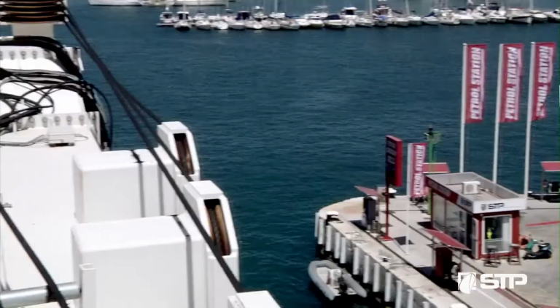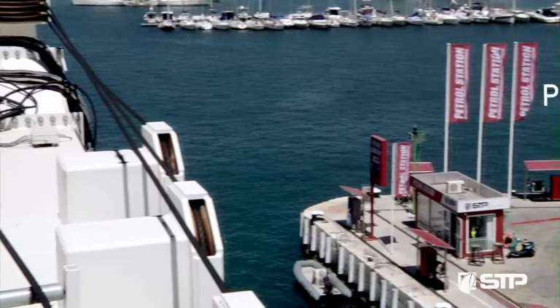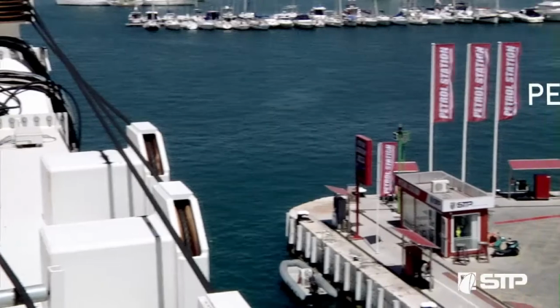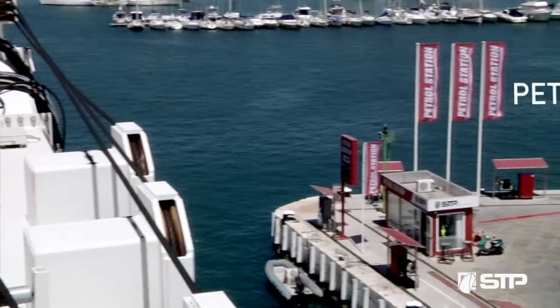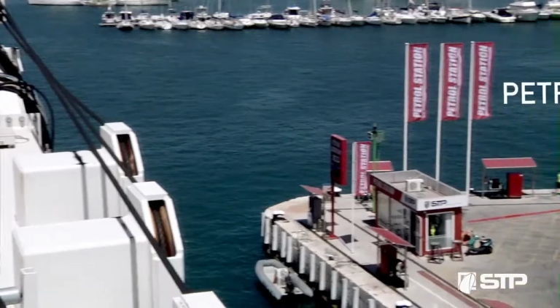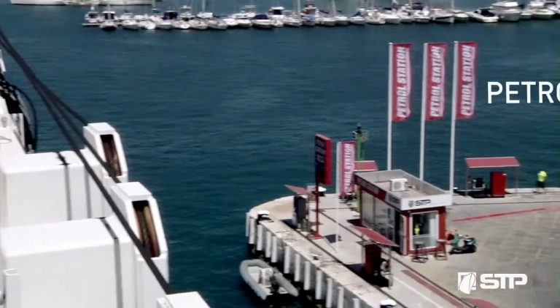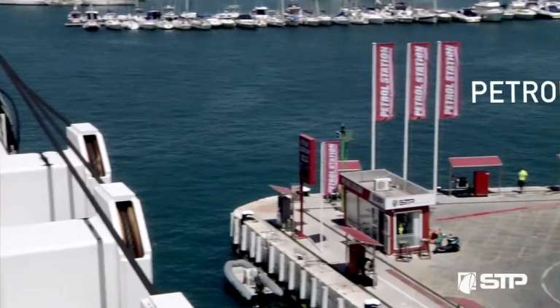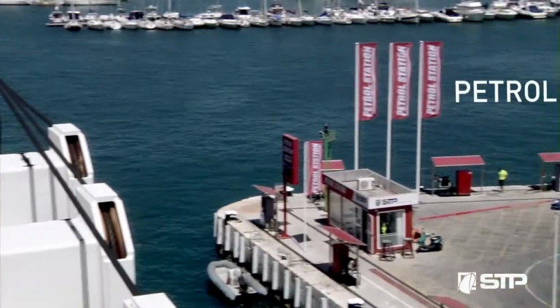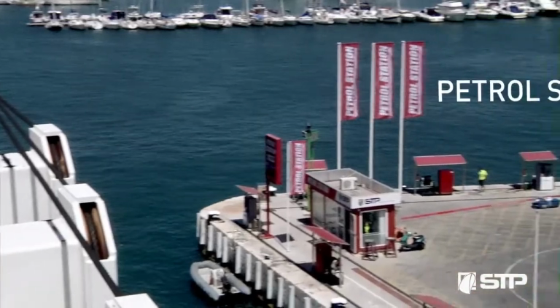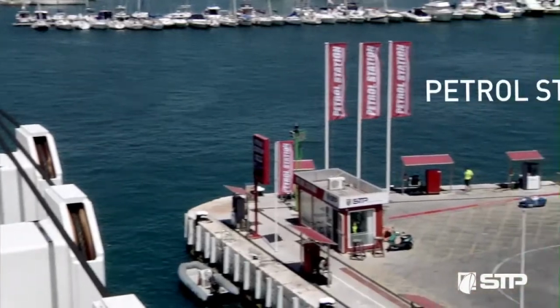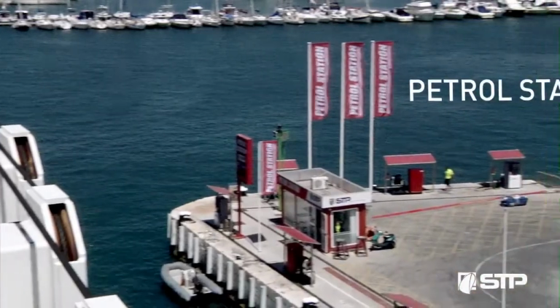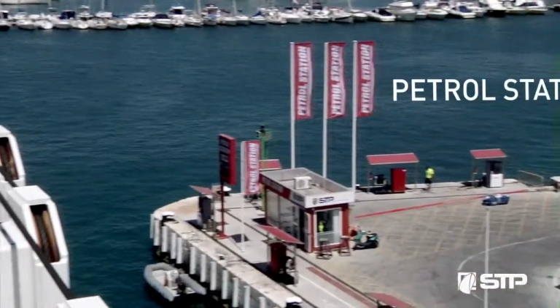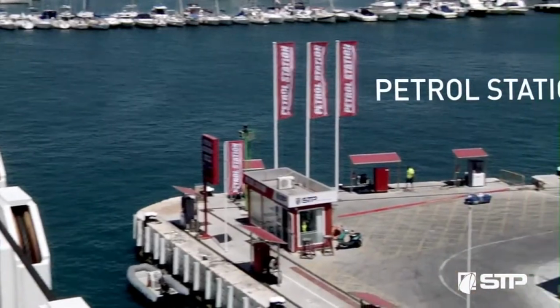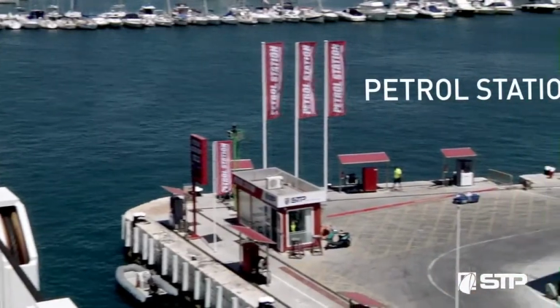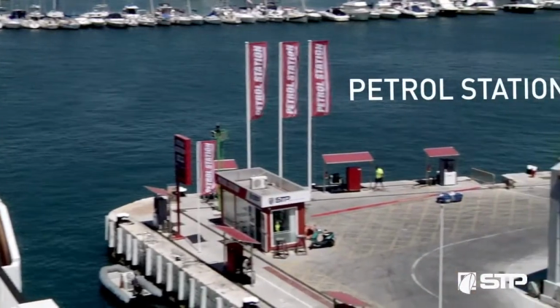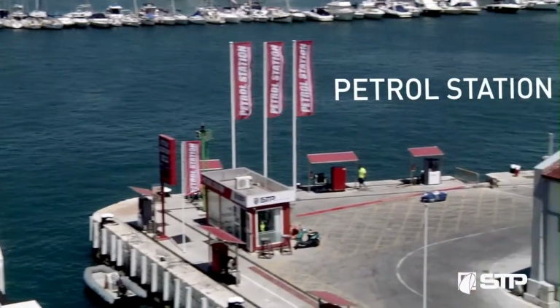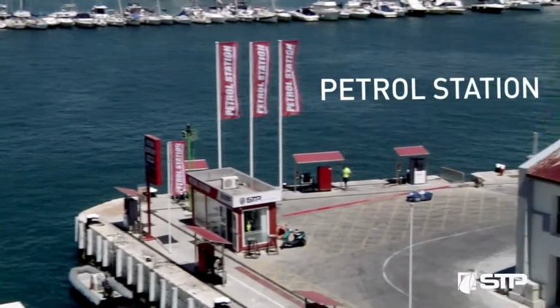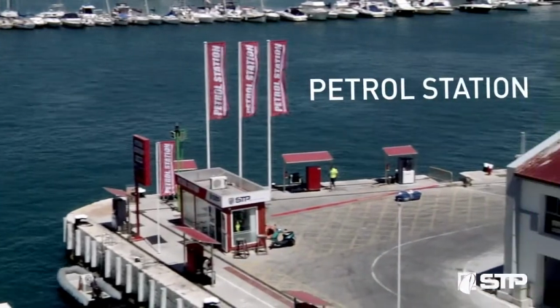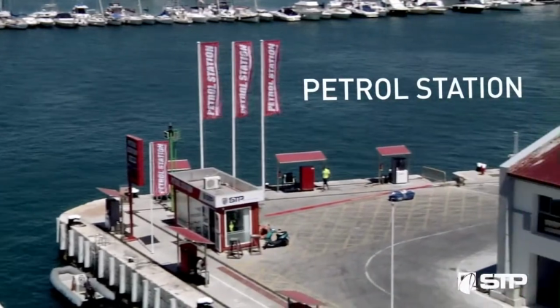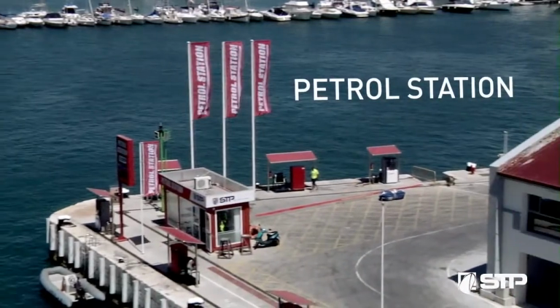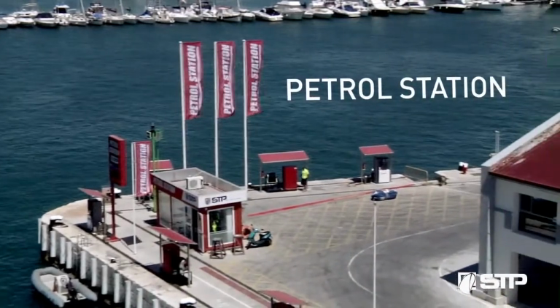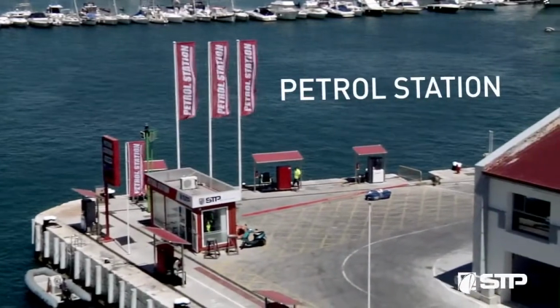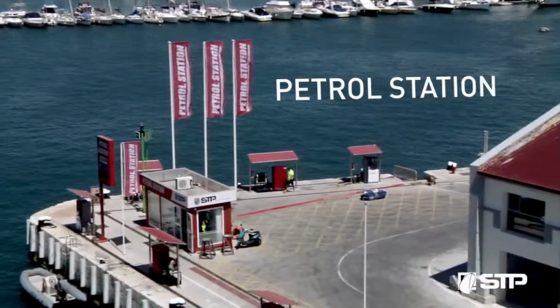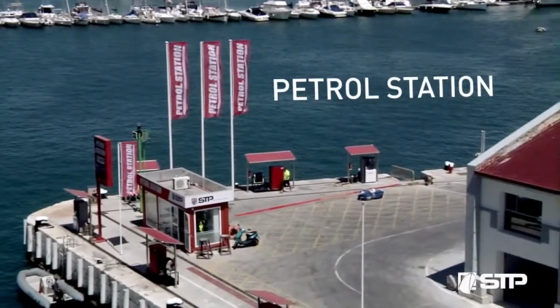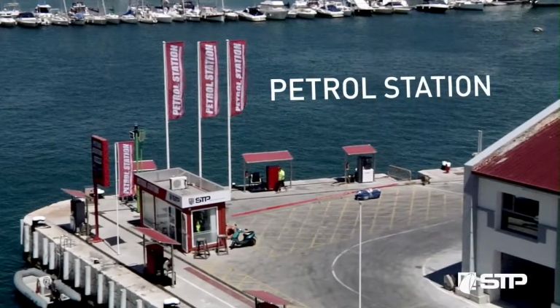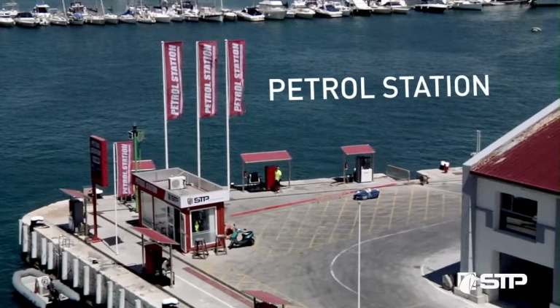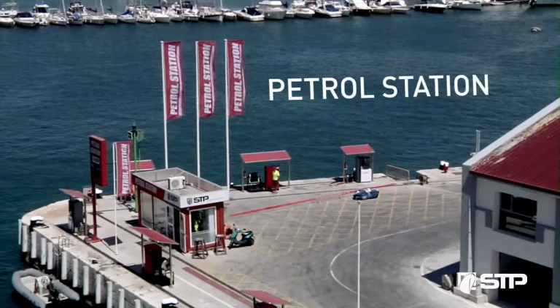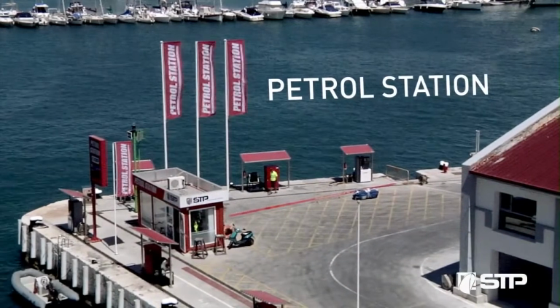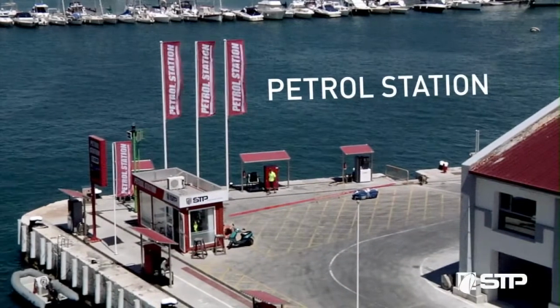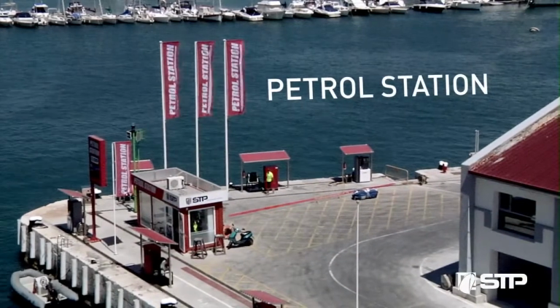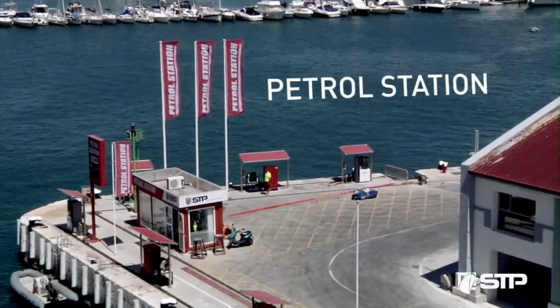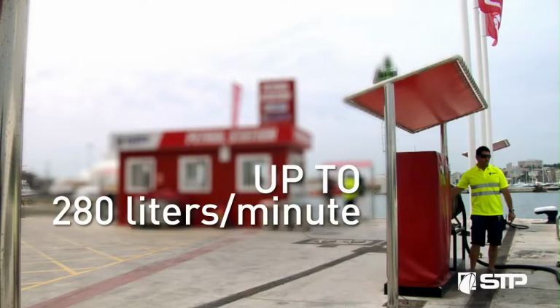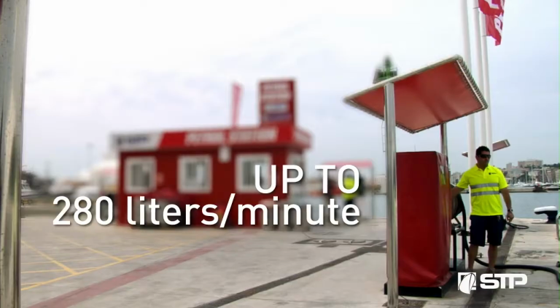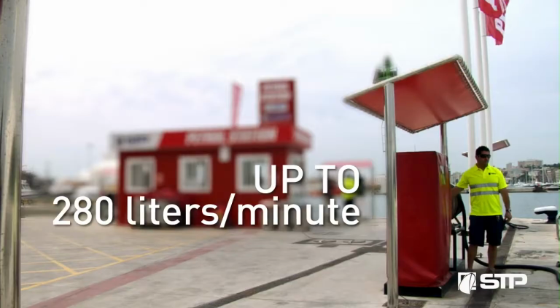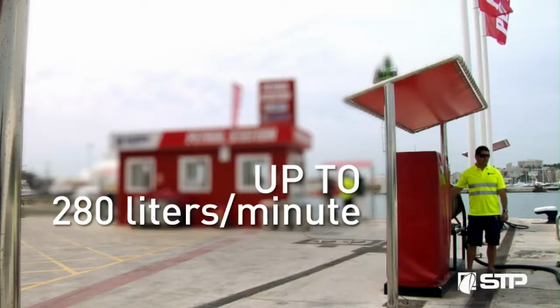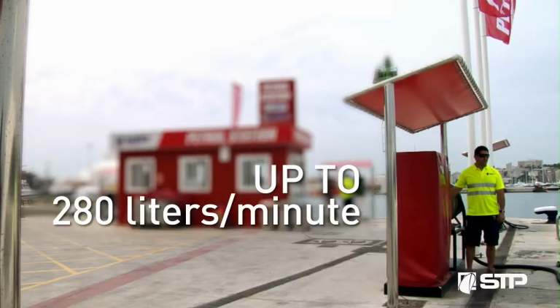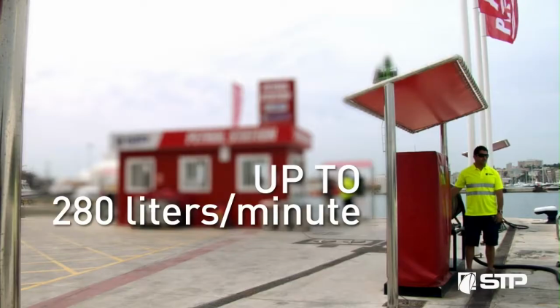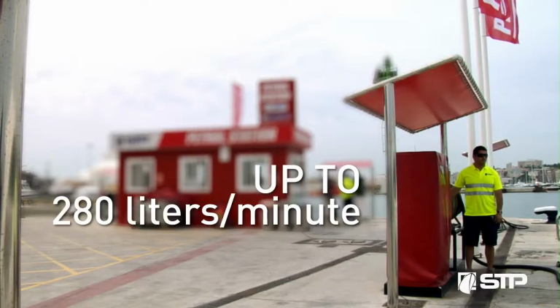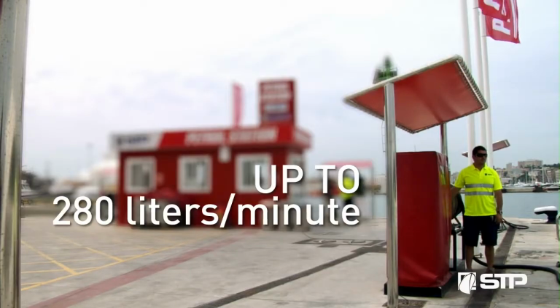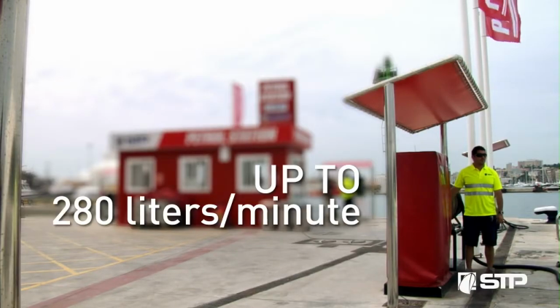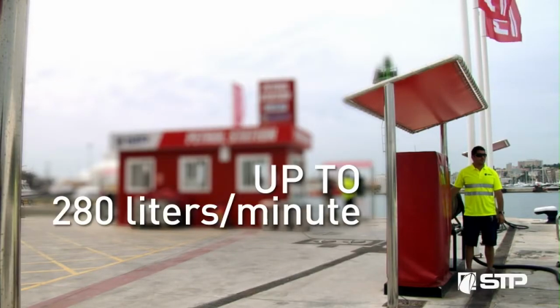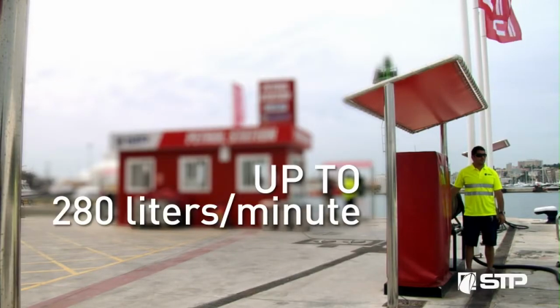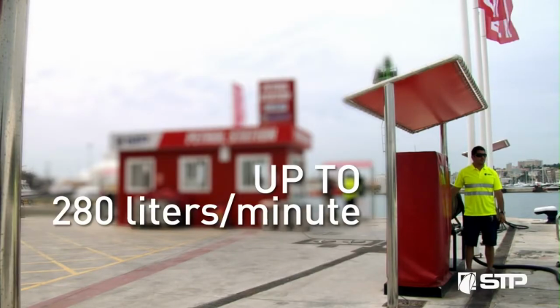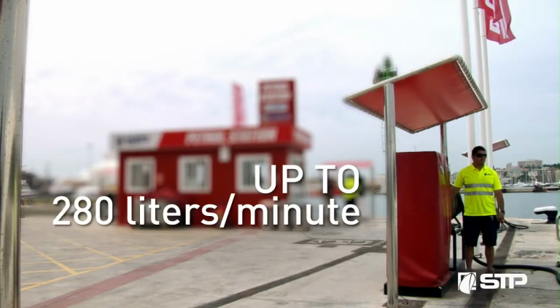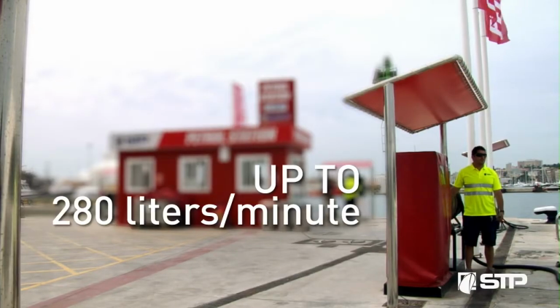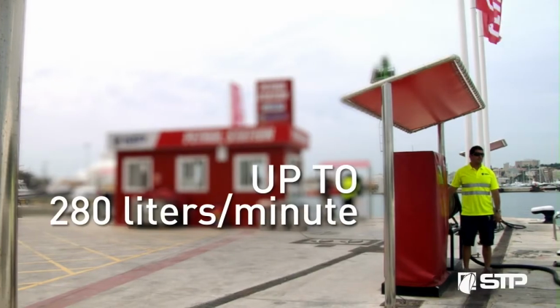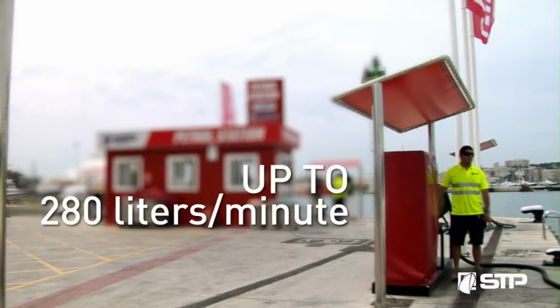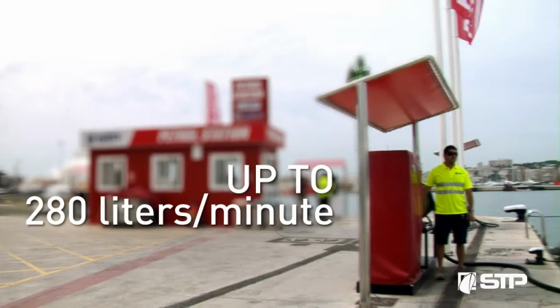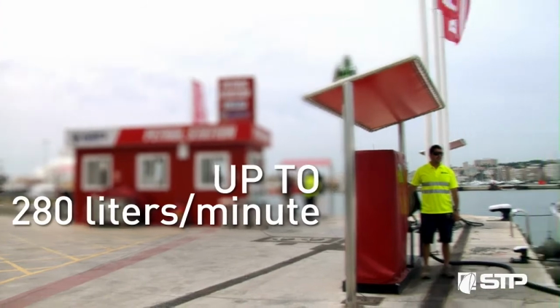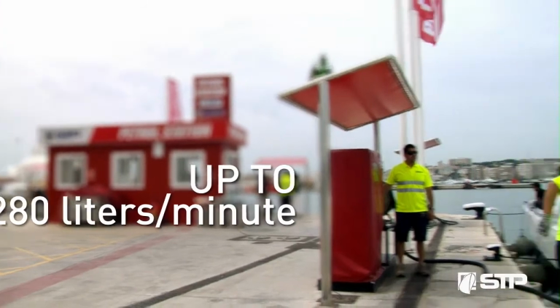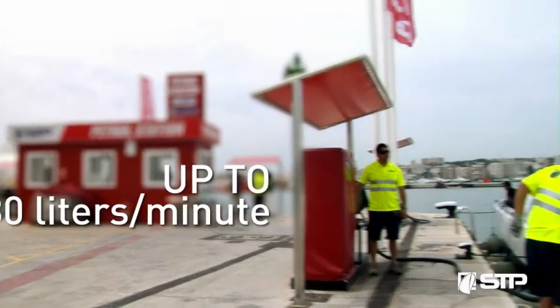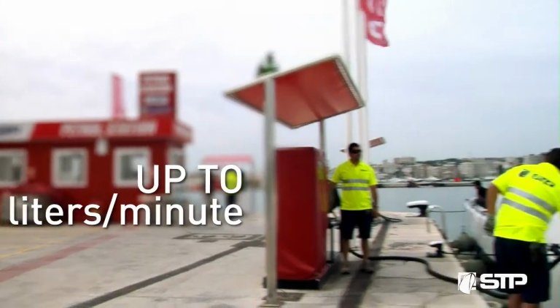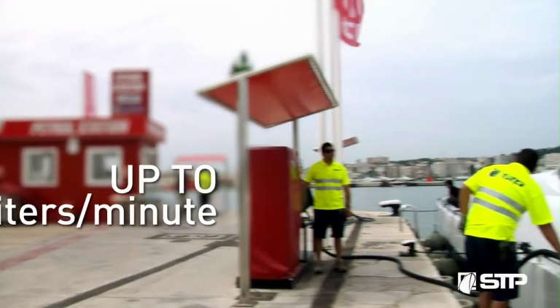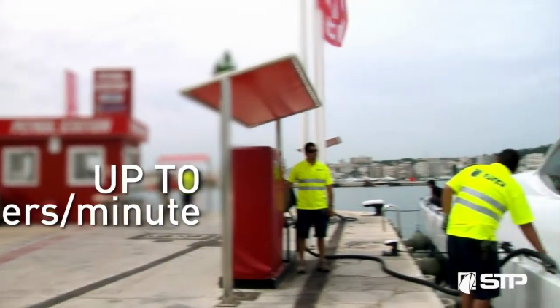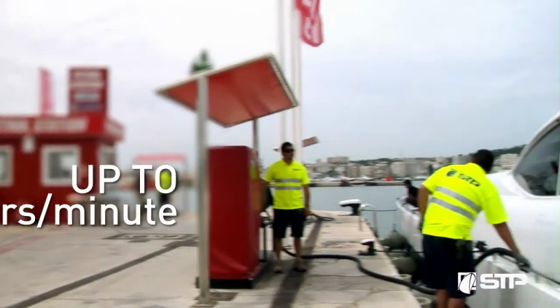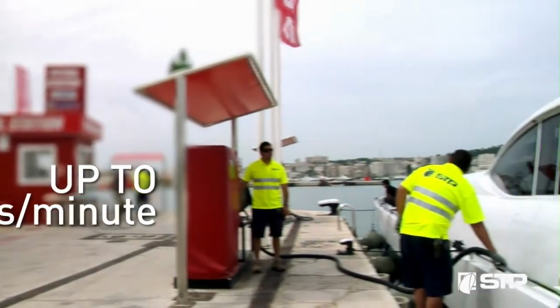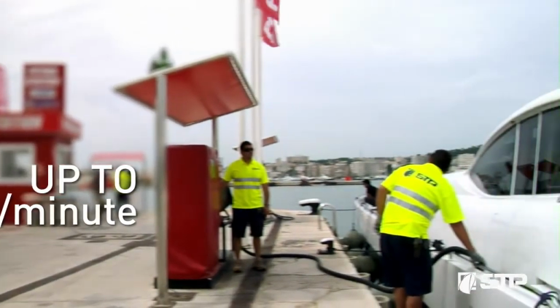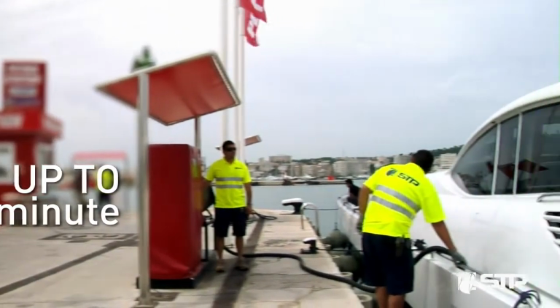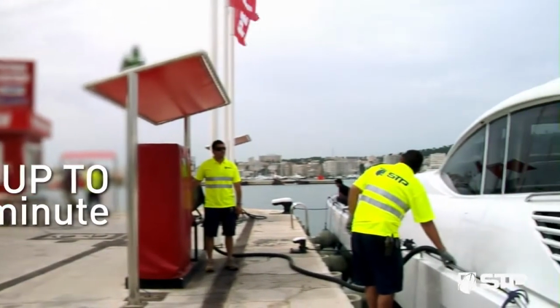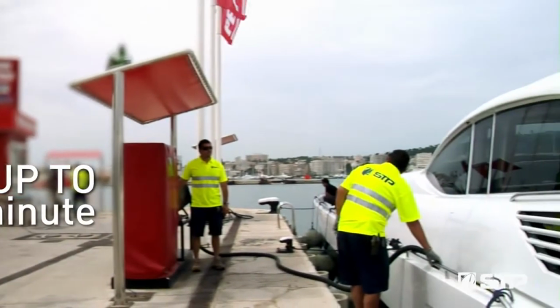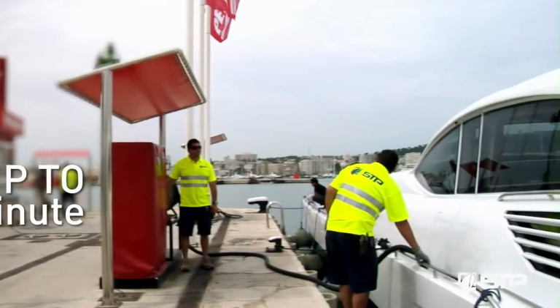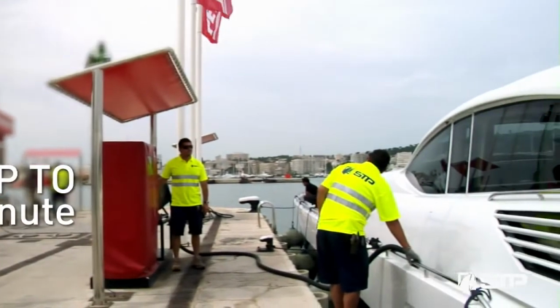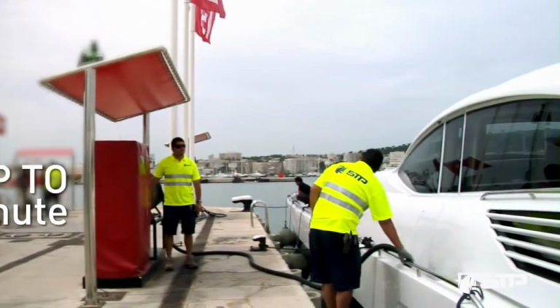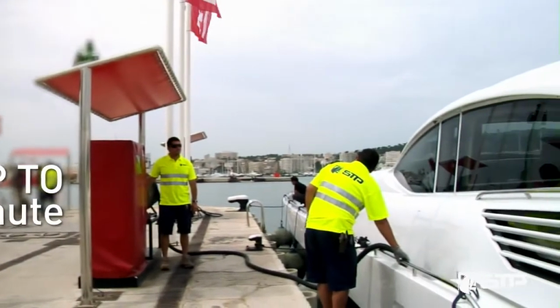STP has a diesel petrol station equipped with six pumps that can supply up to 280 liters per minute.